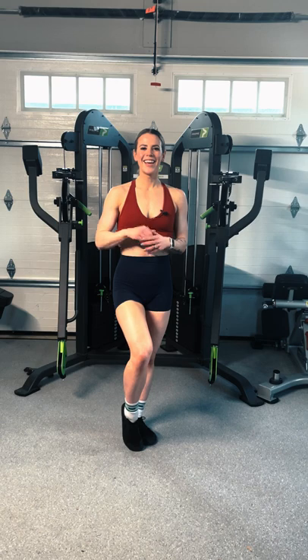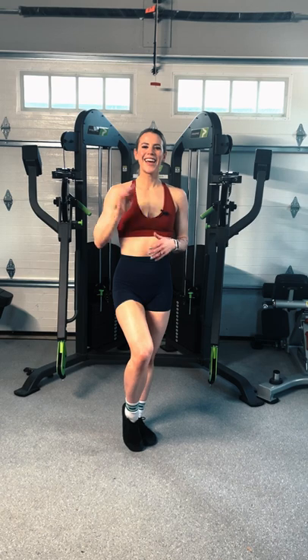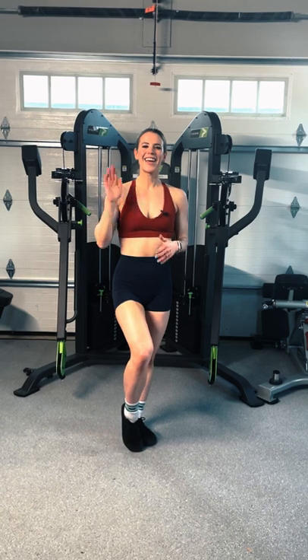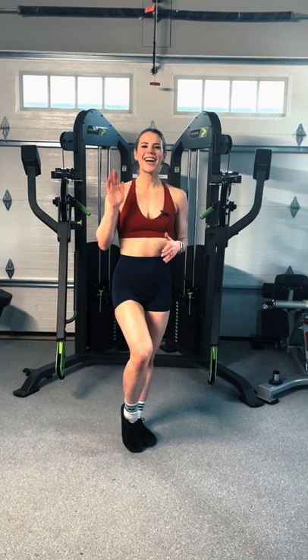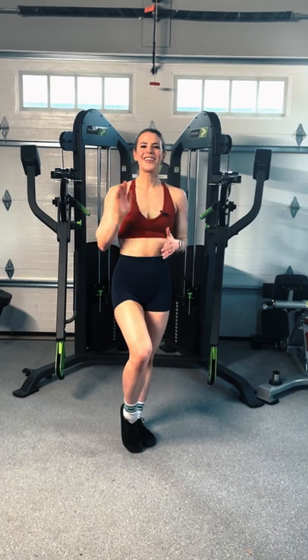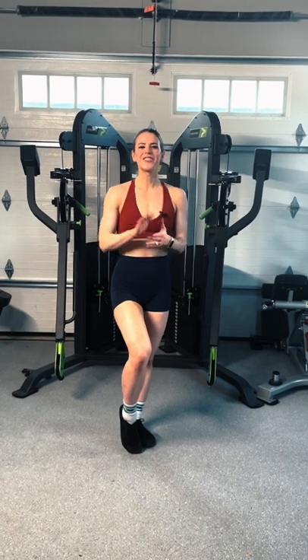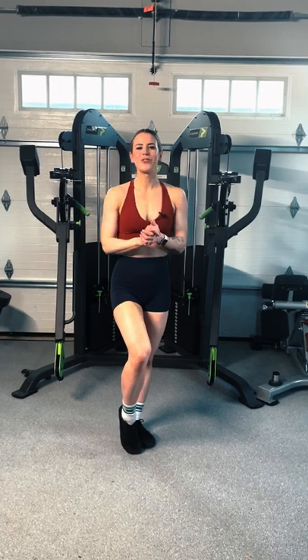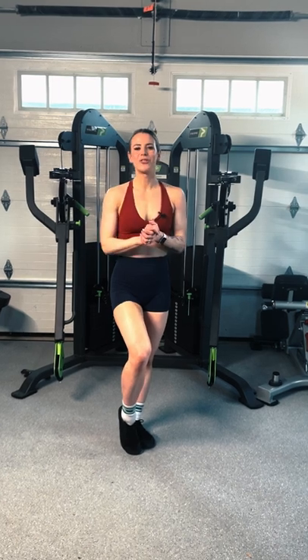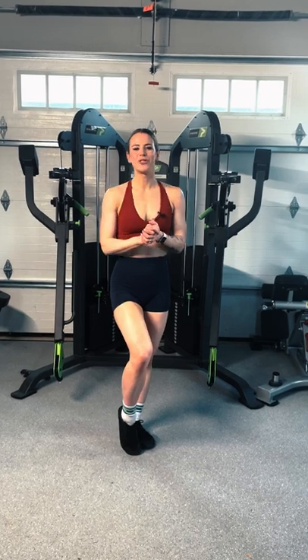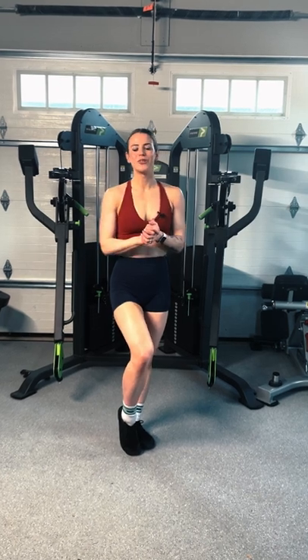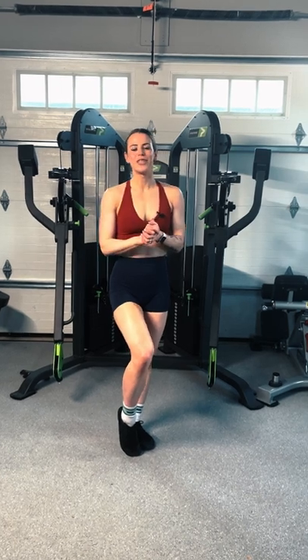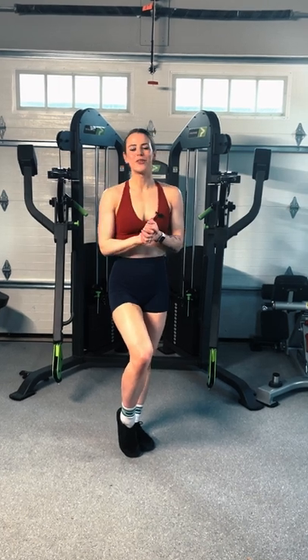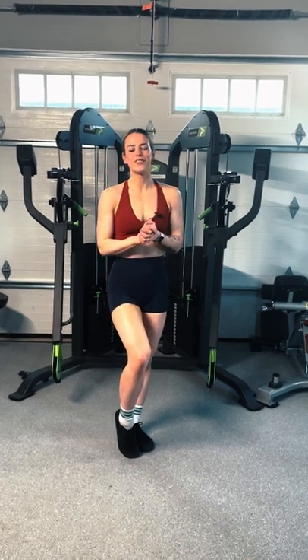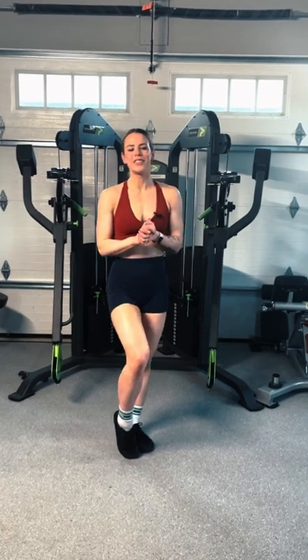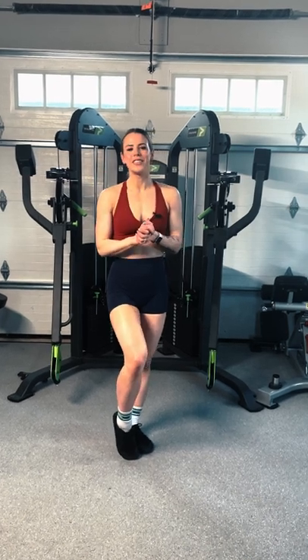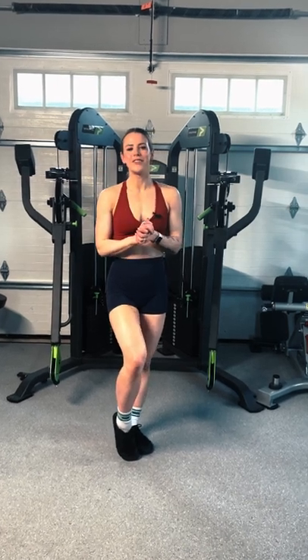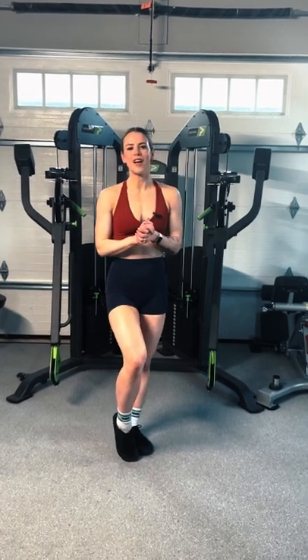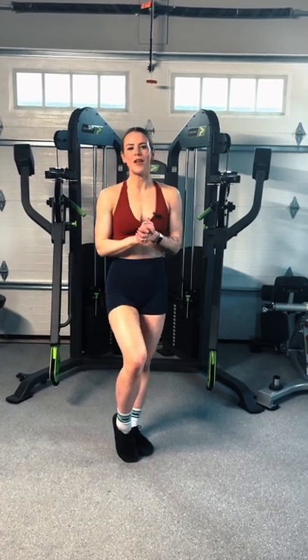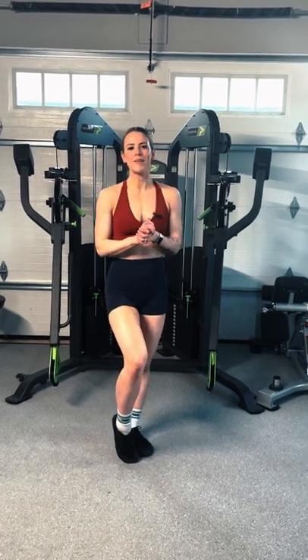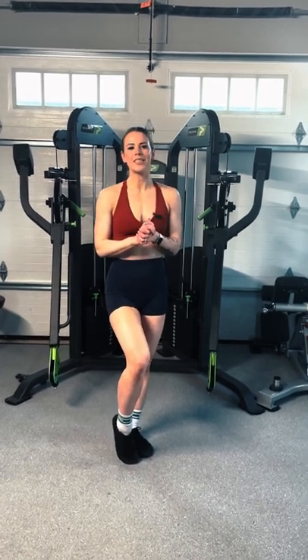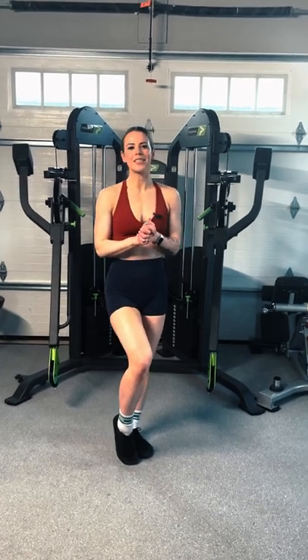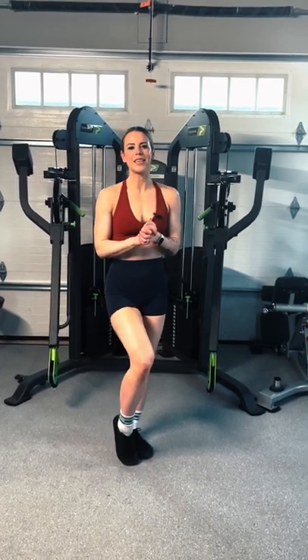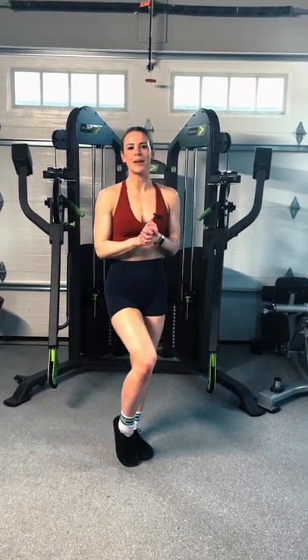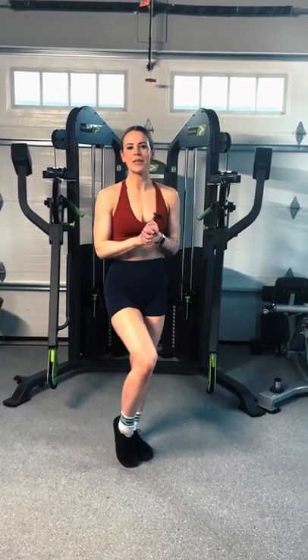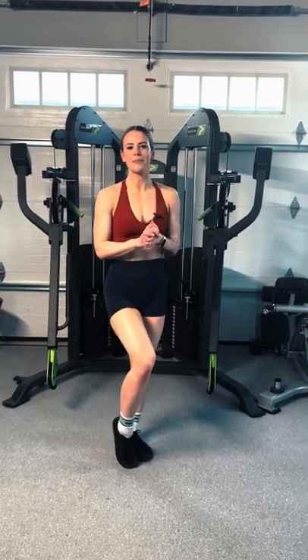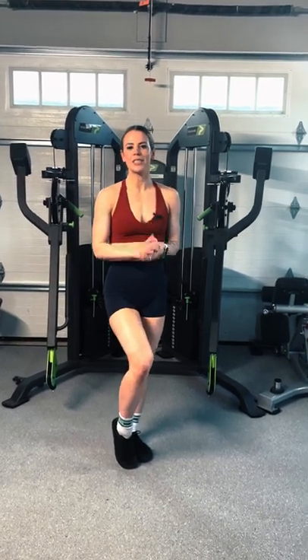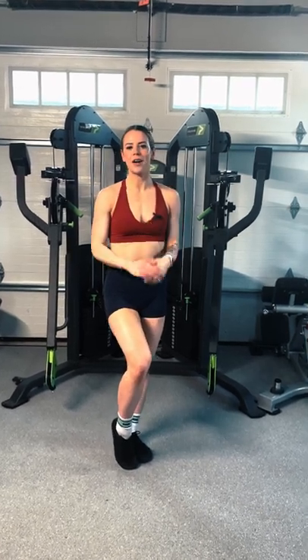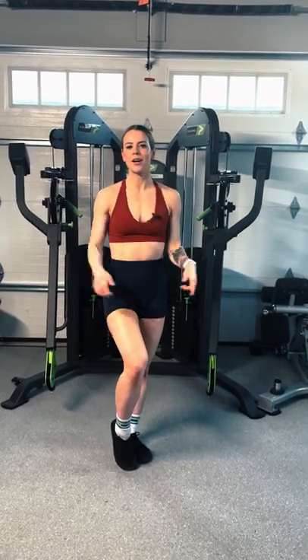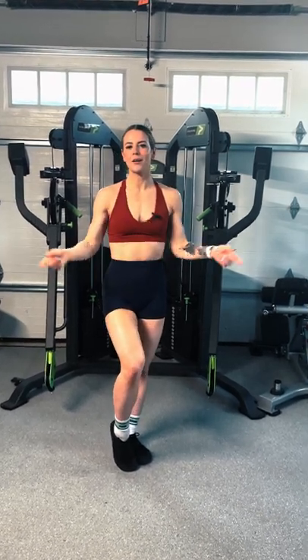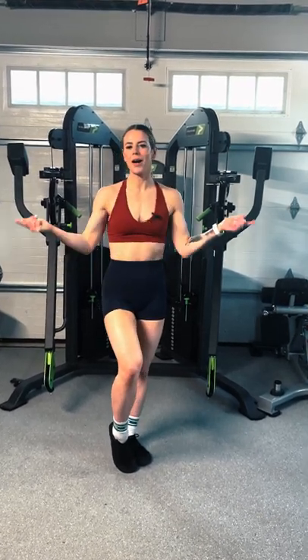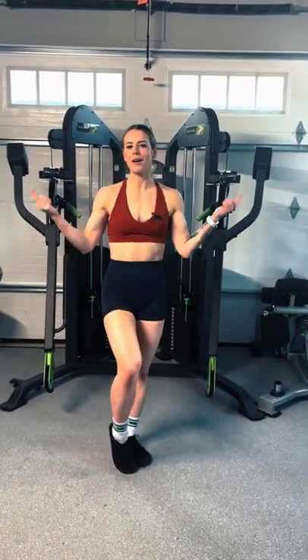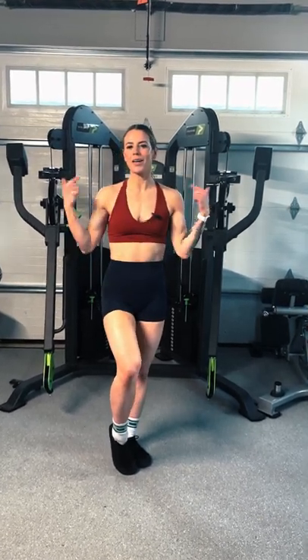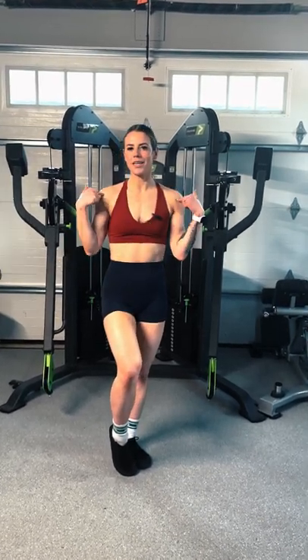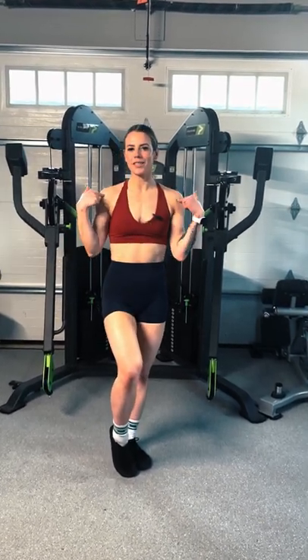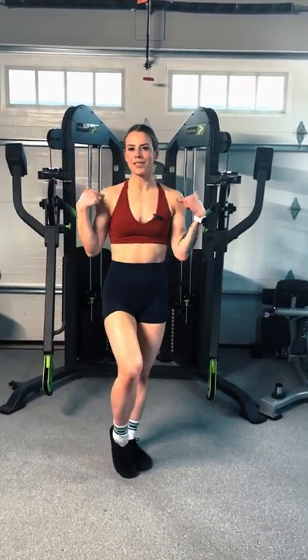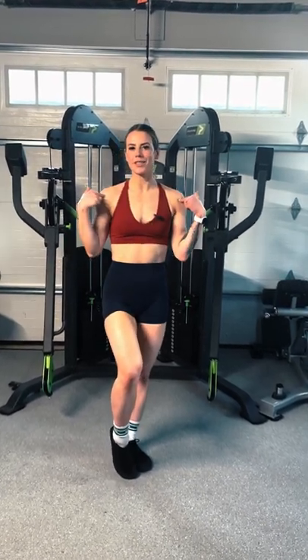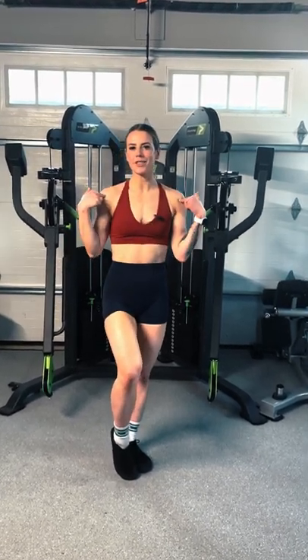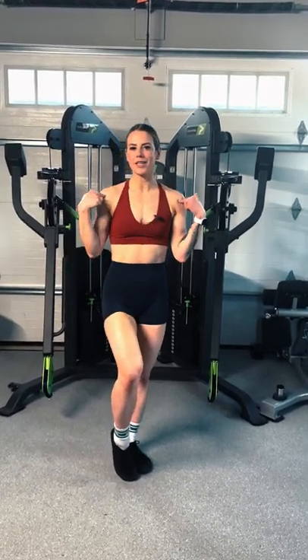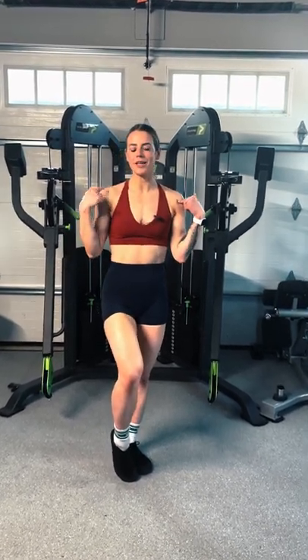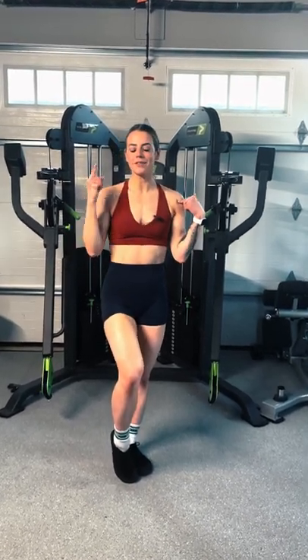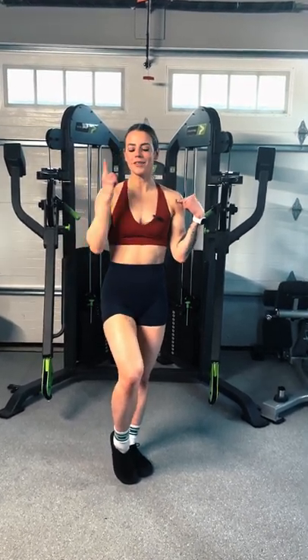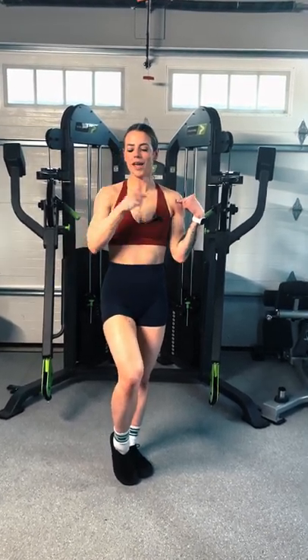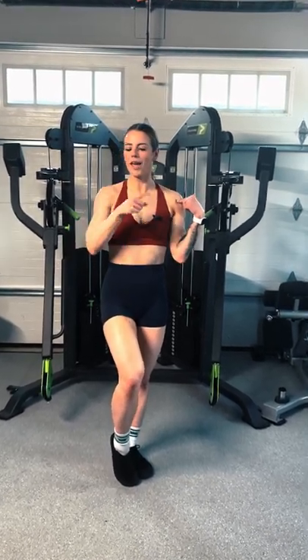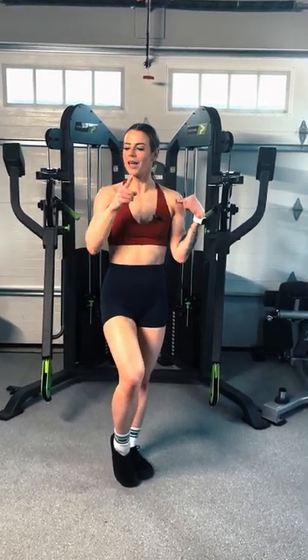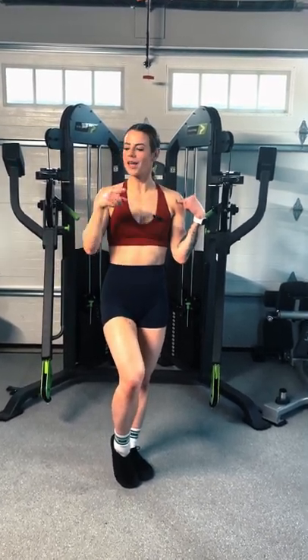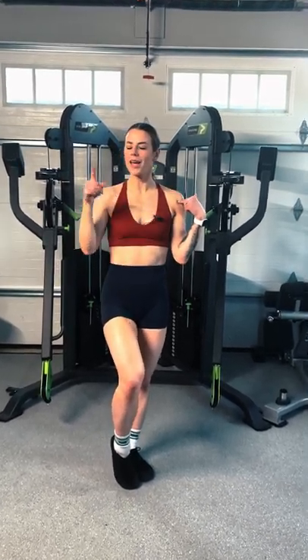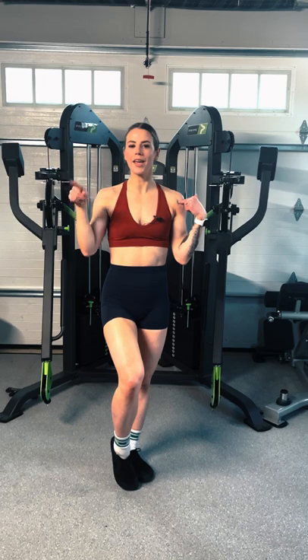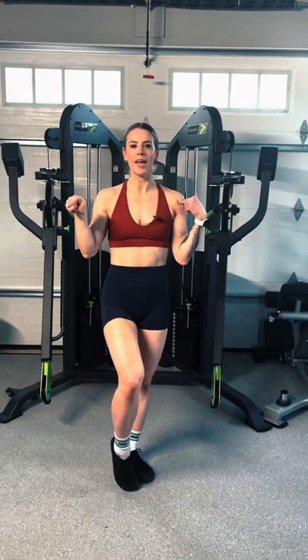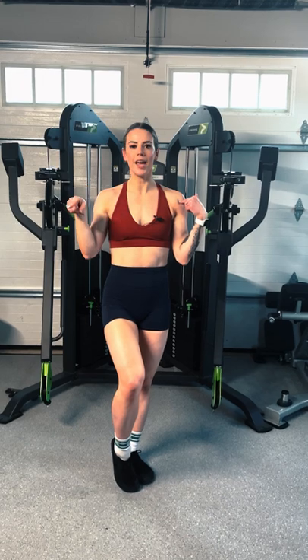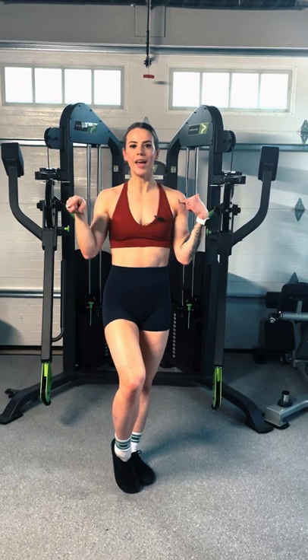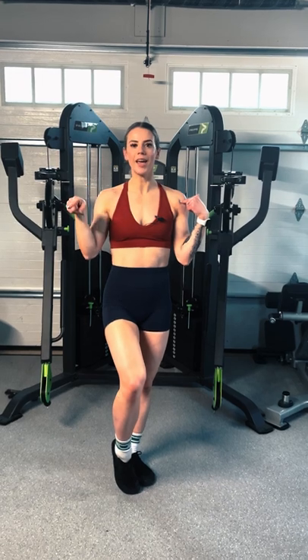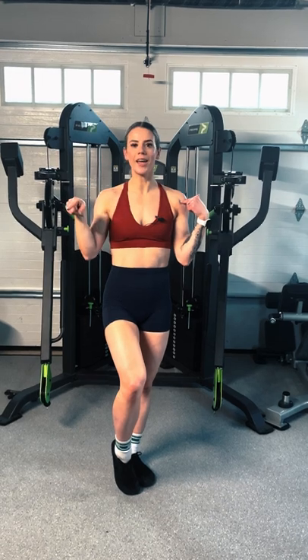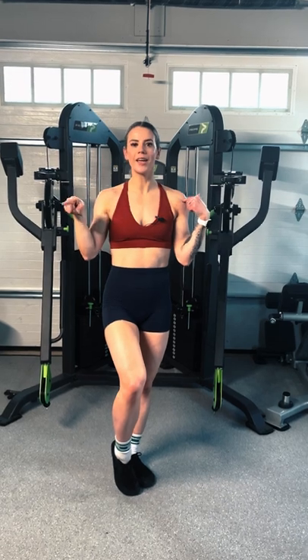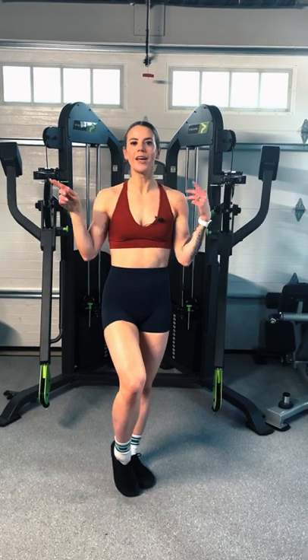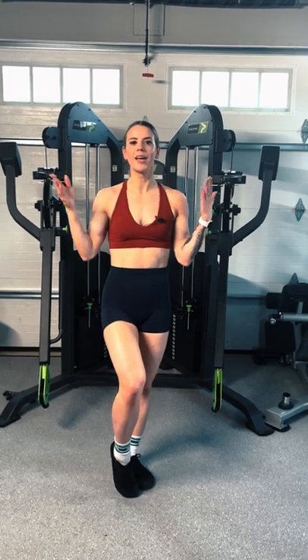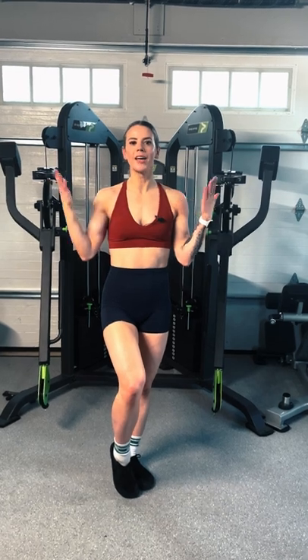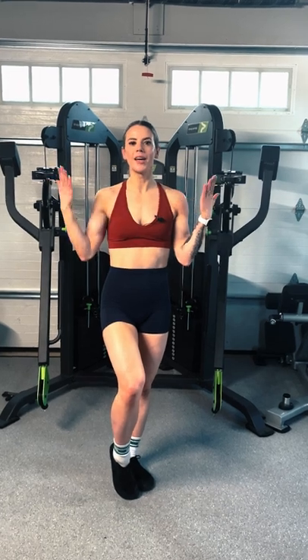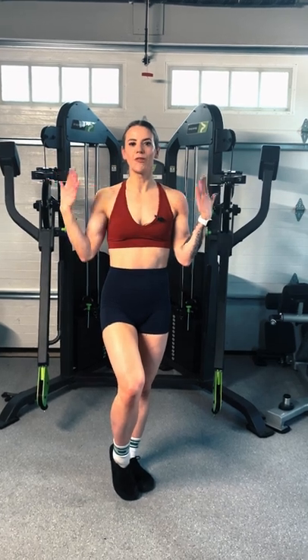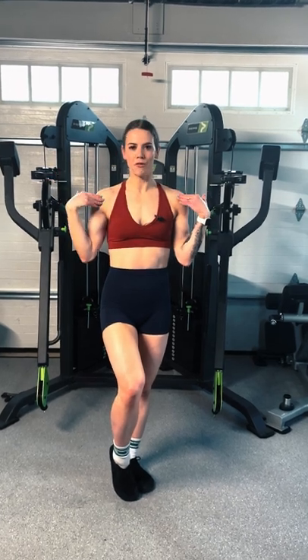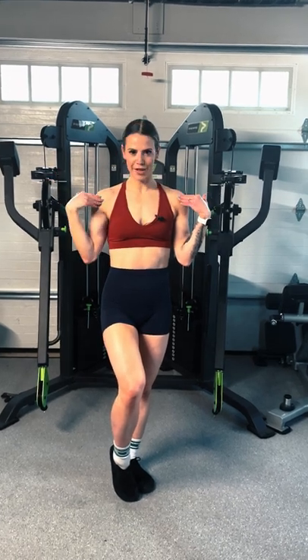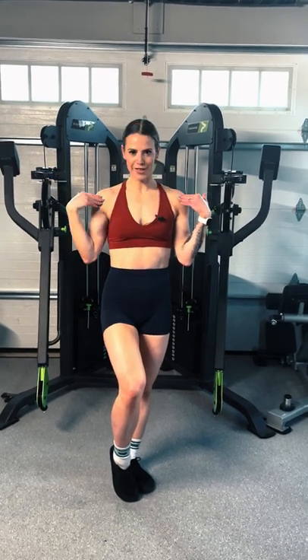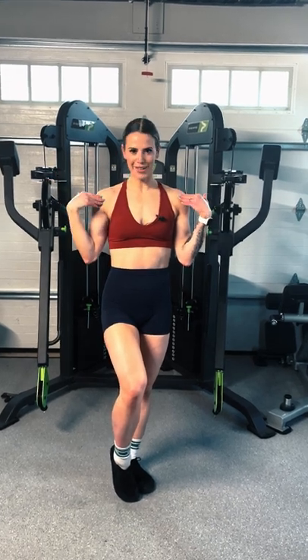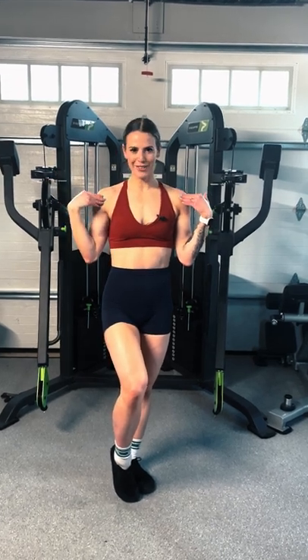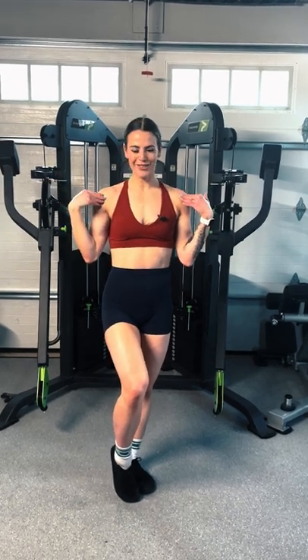Hey guys, Coach Sue here with Physique Development. Today I'm going to be talking about anterior delts, aka front delts.